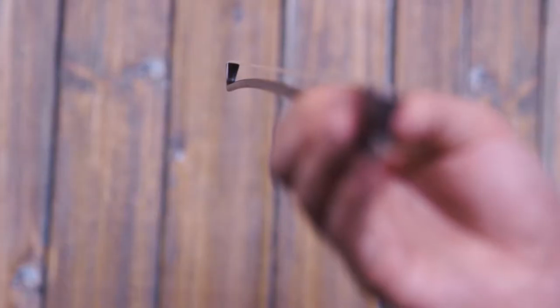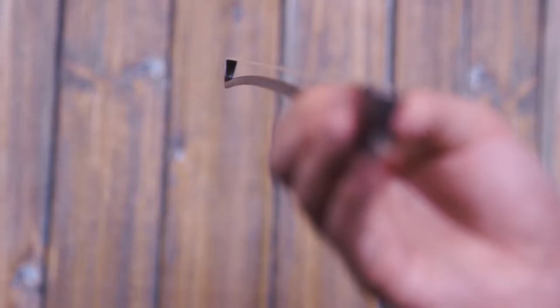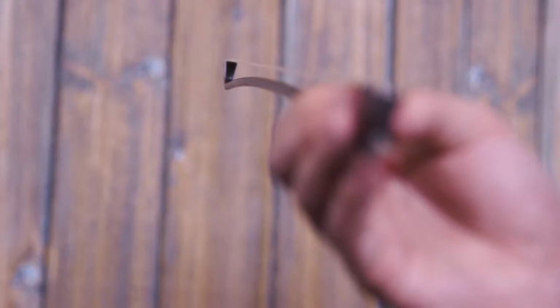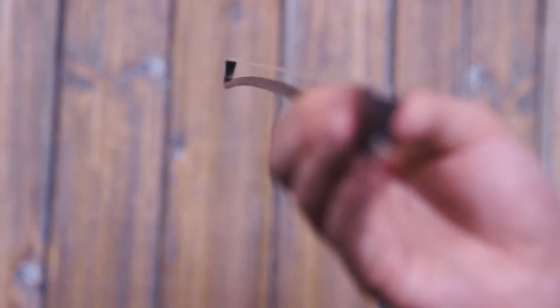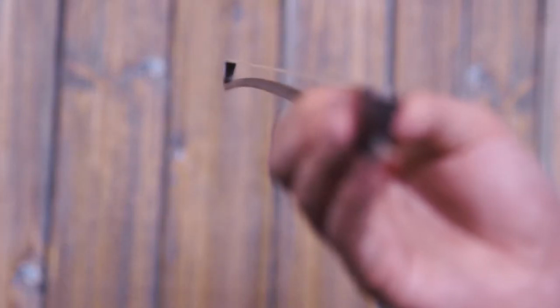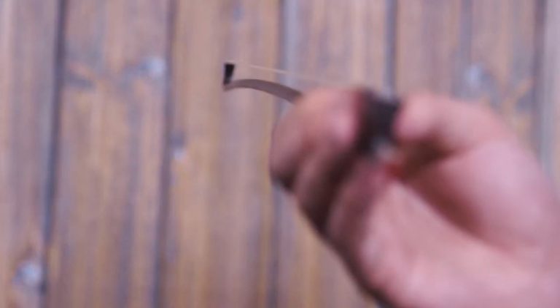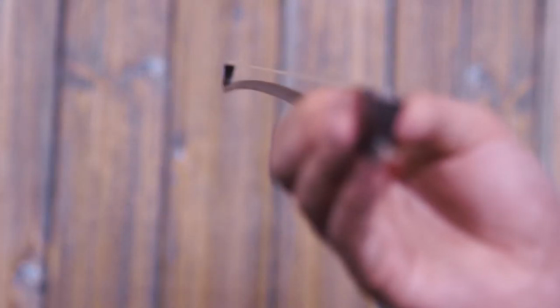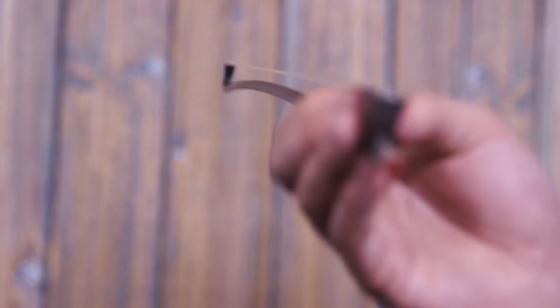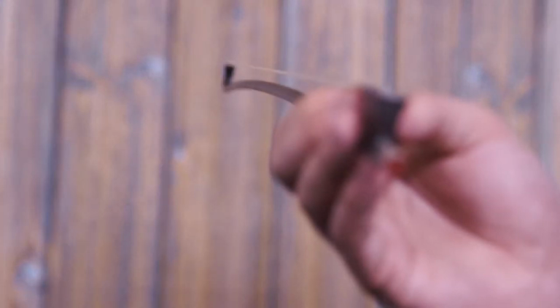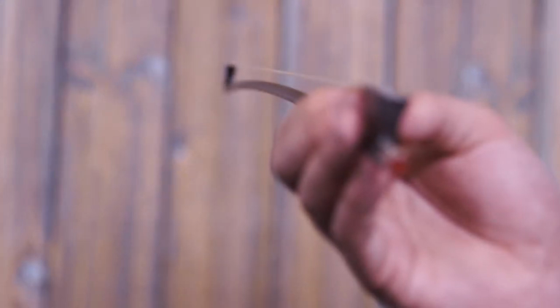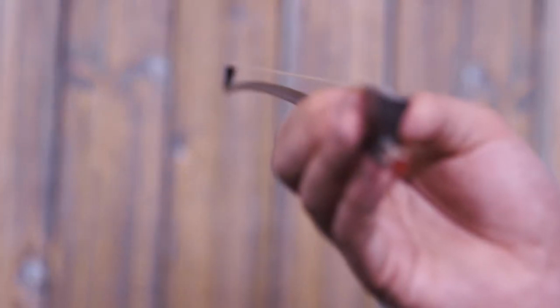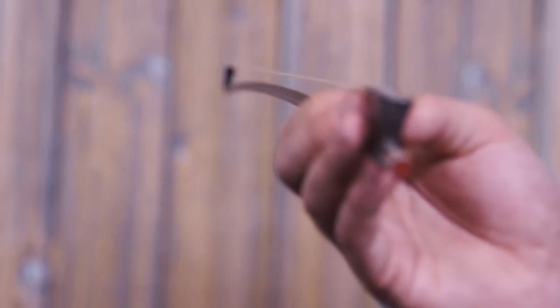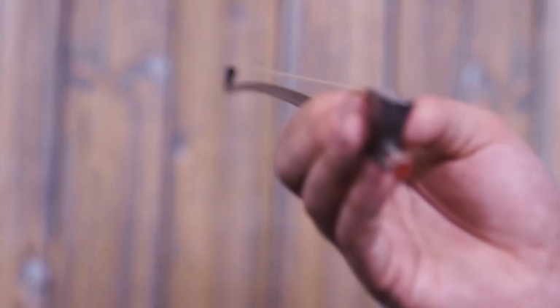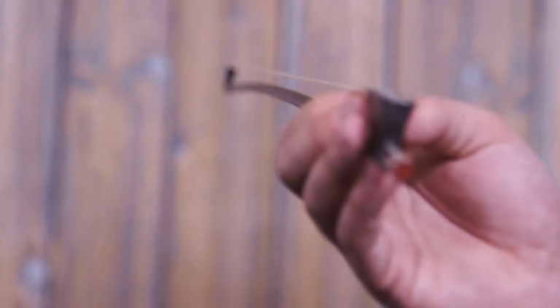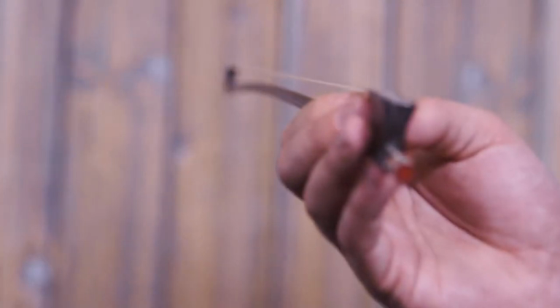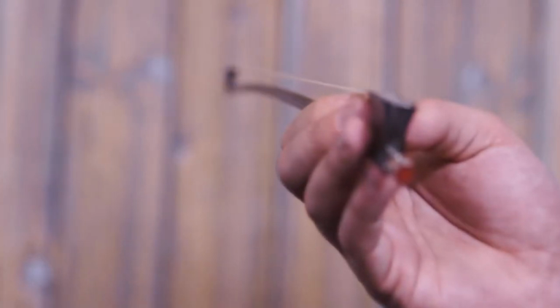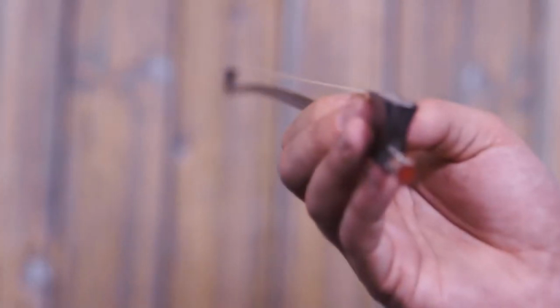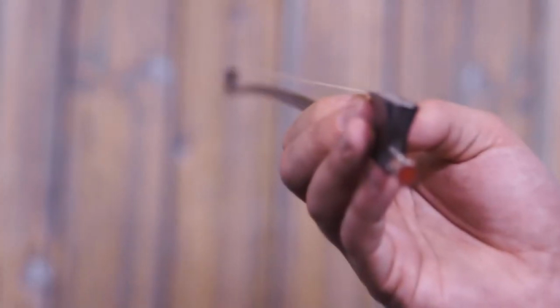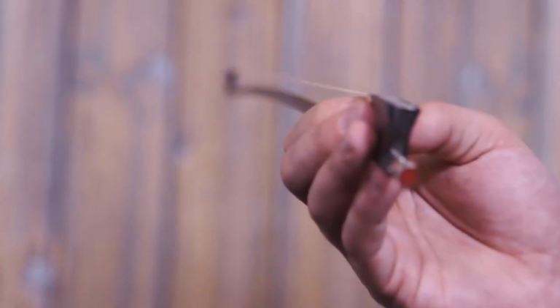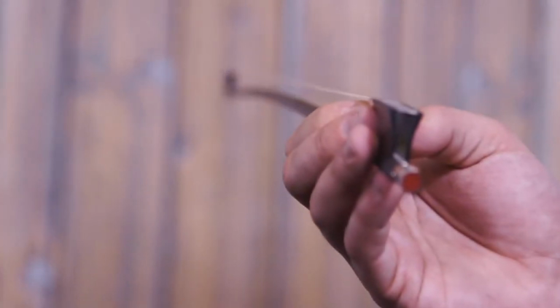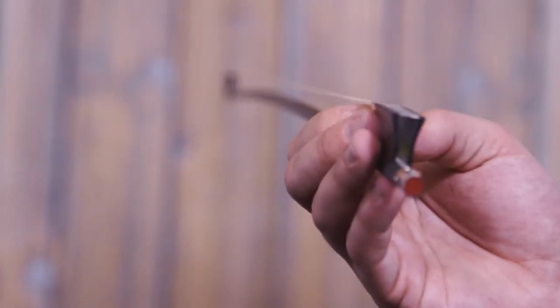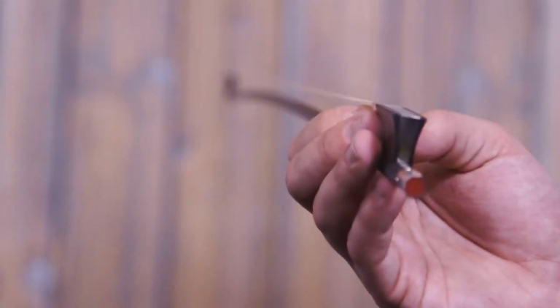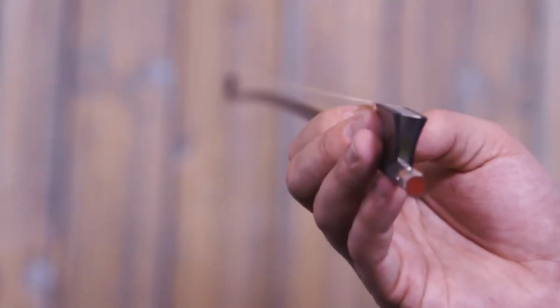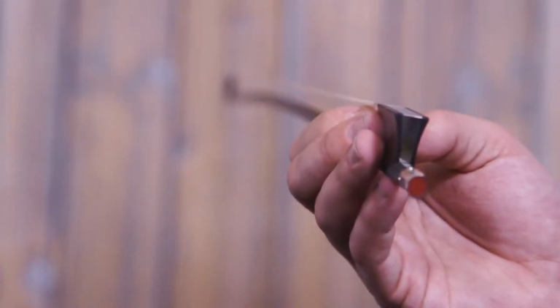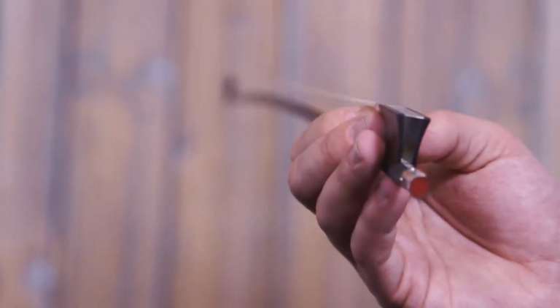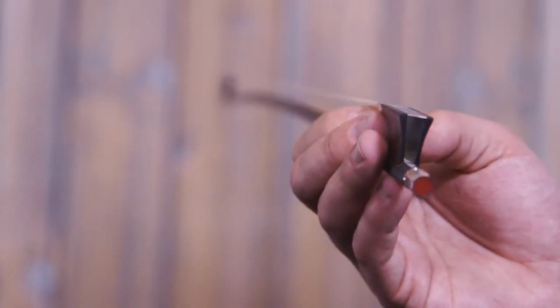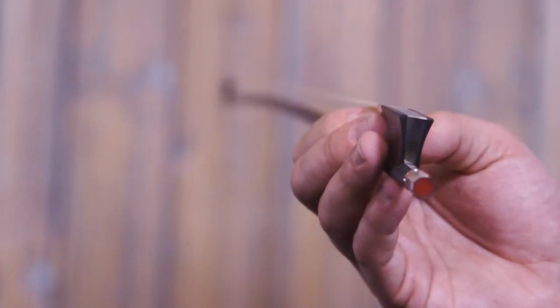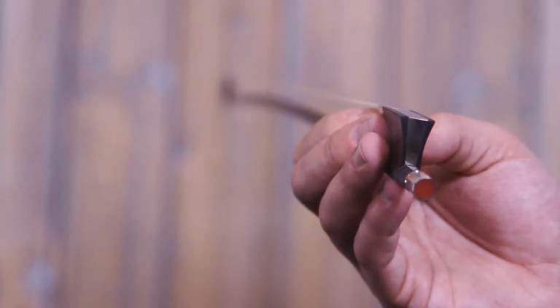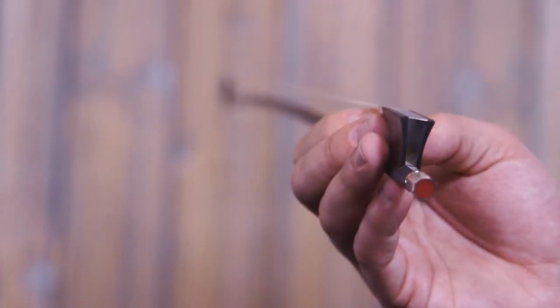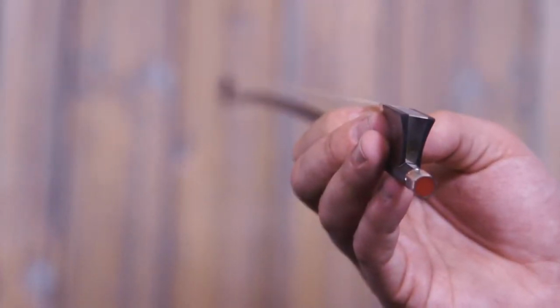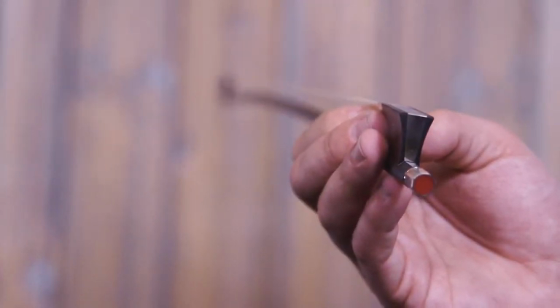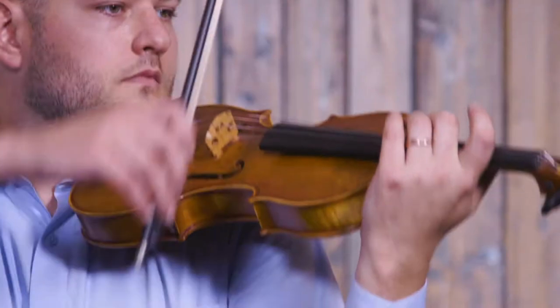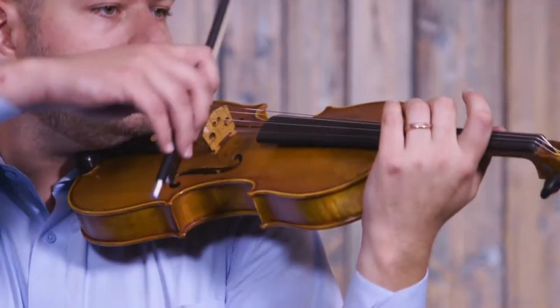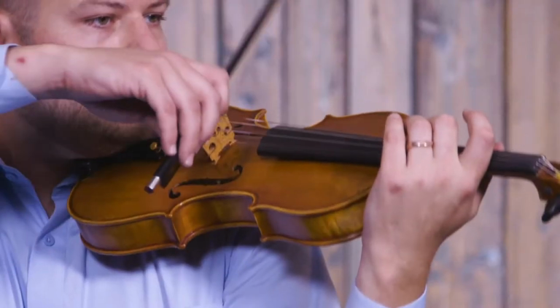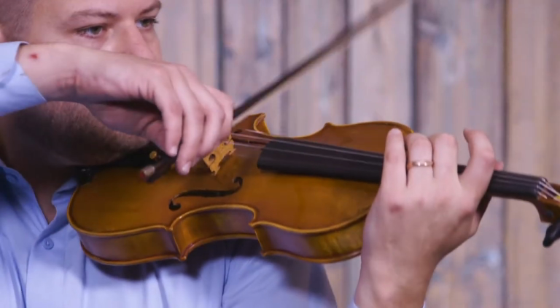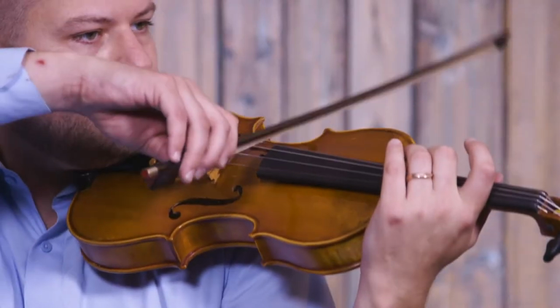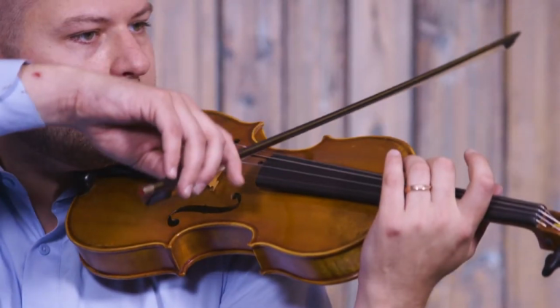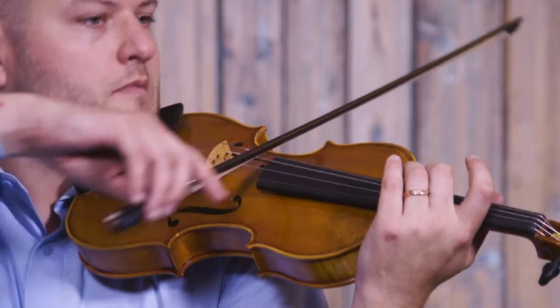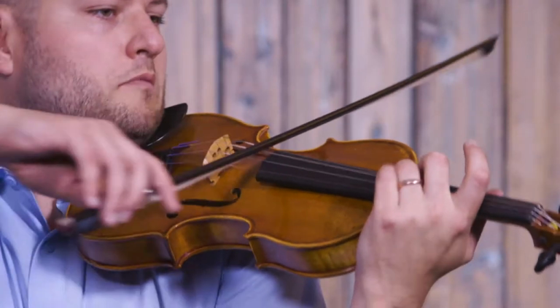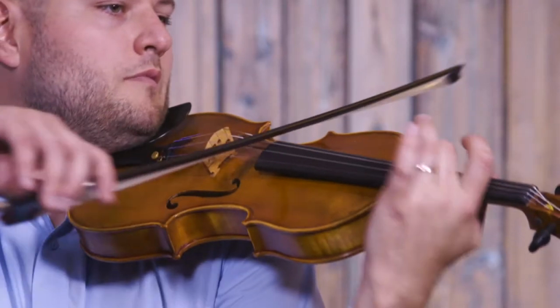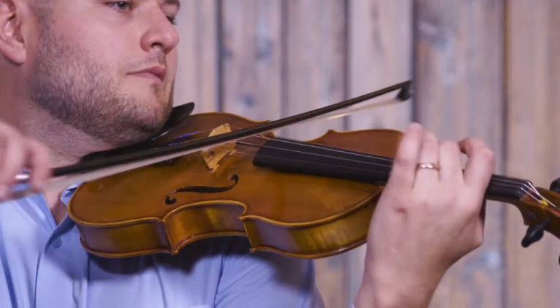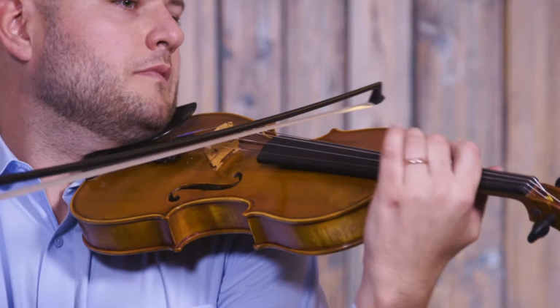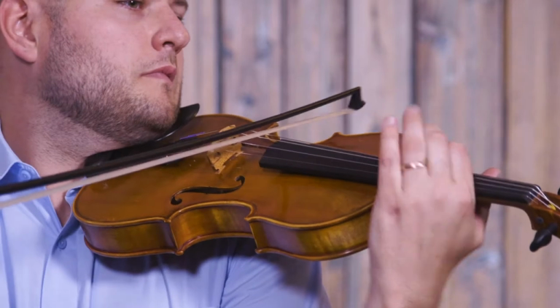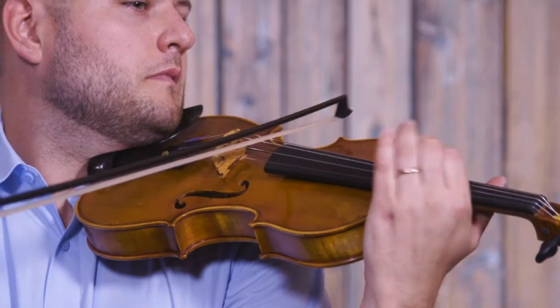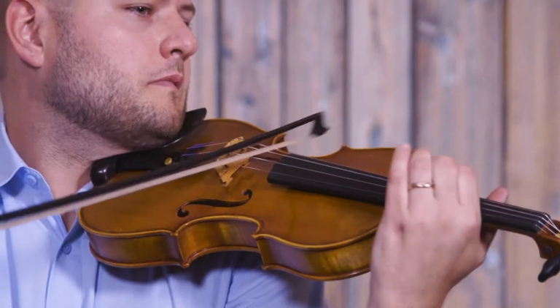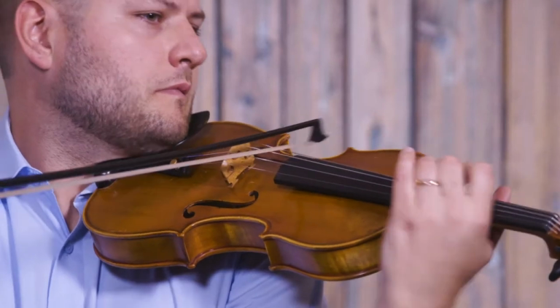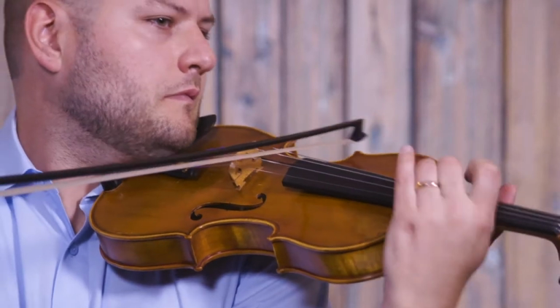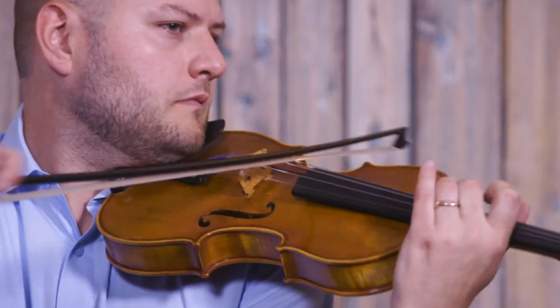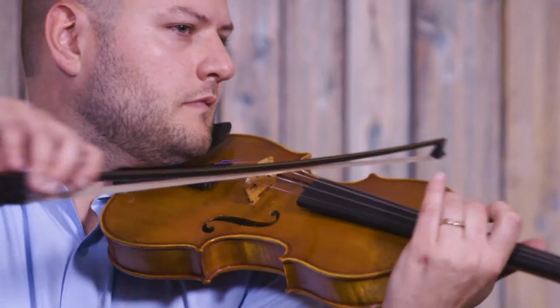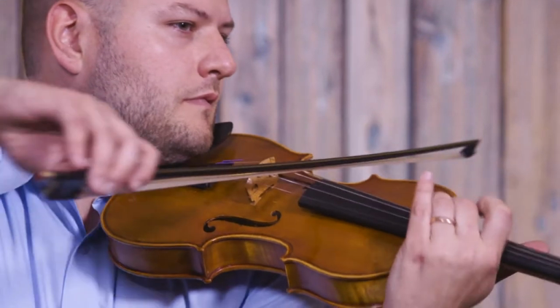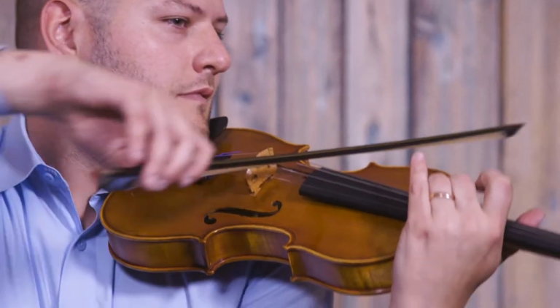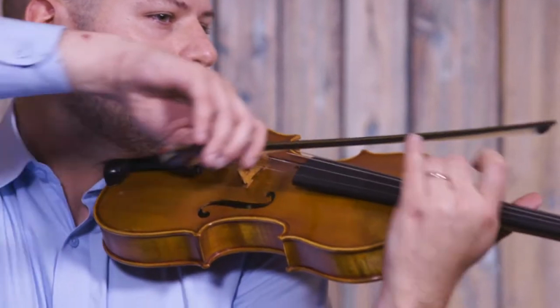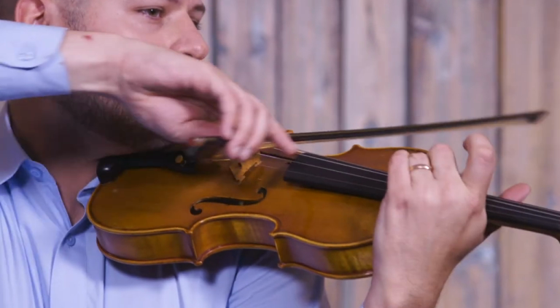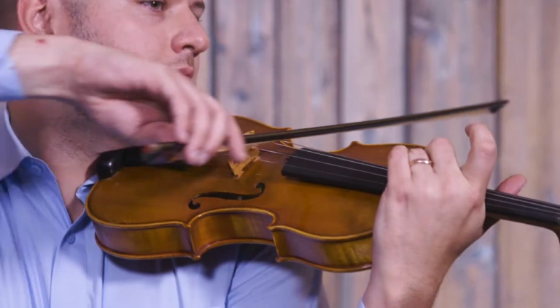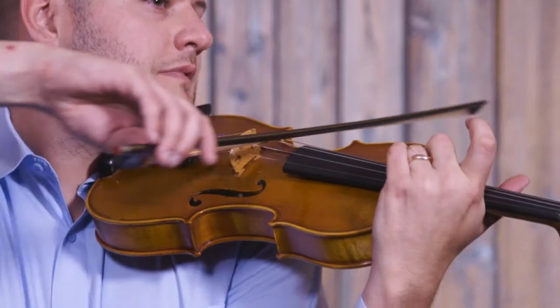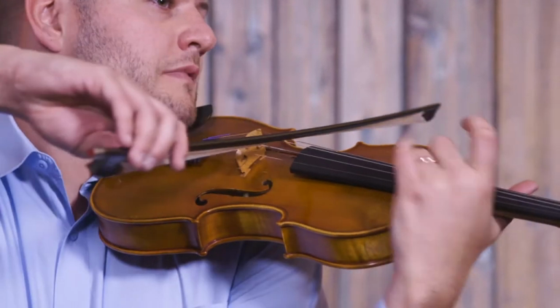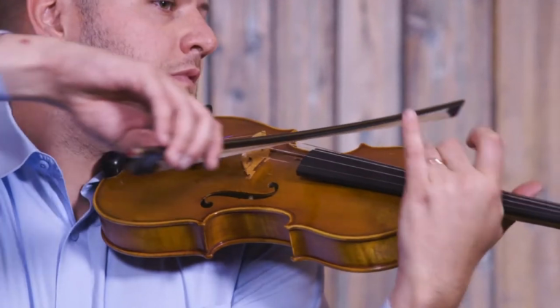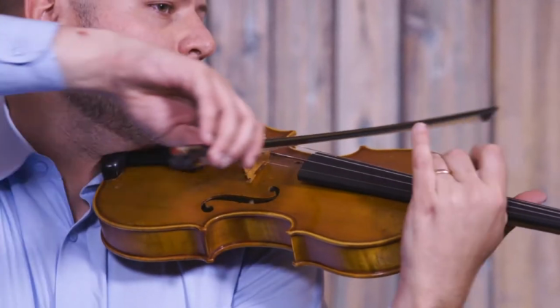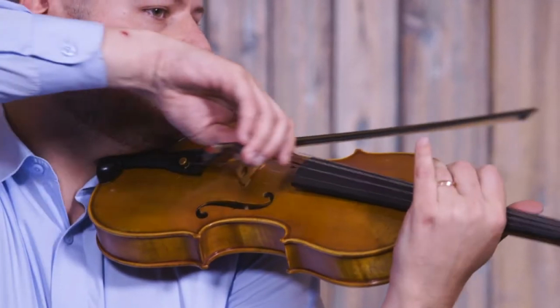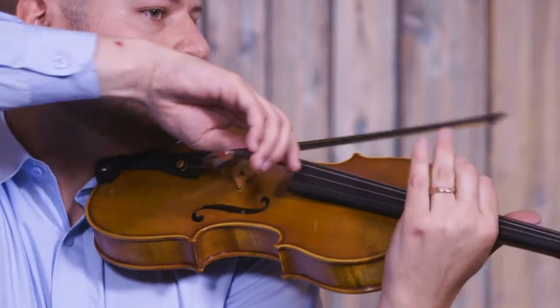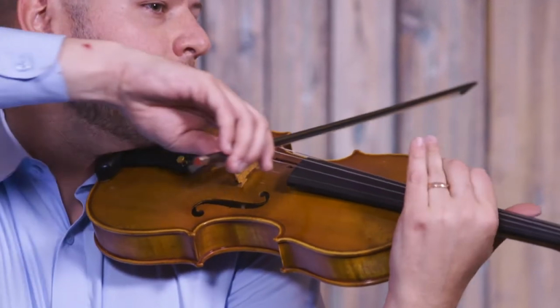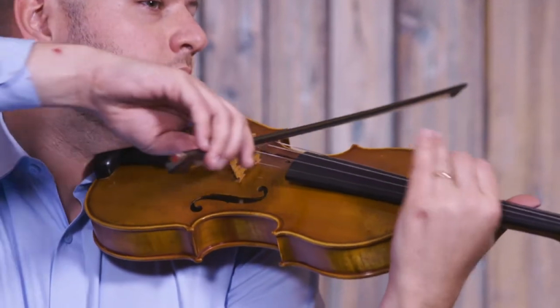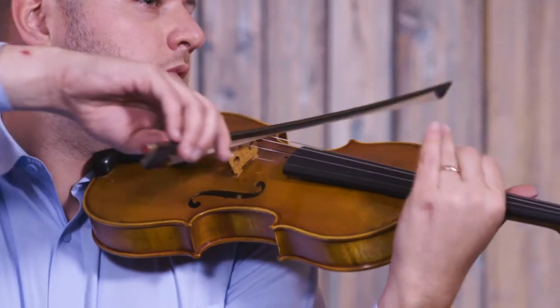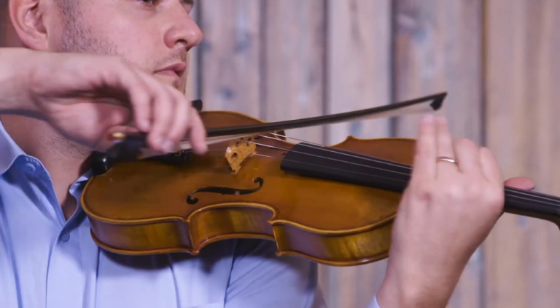Crafted with a carbon composite core and a fully-lined ebony frog, the Rook is strong and durable. It won't warp or break with regular use.